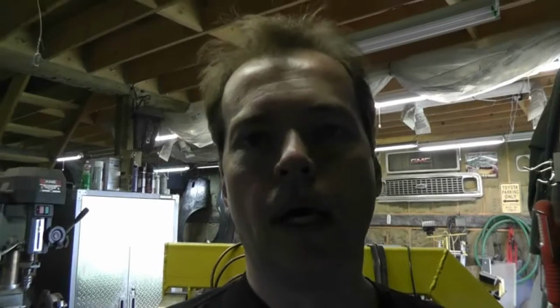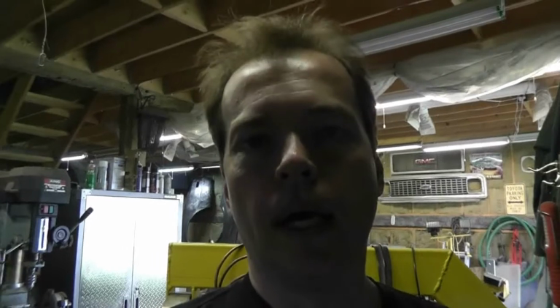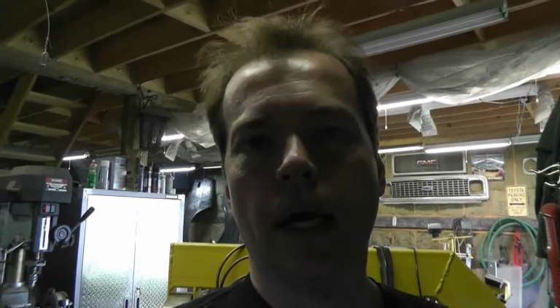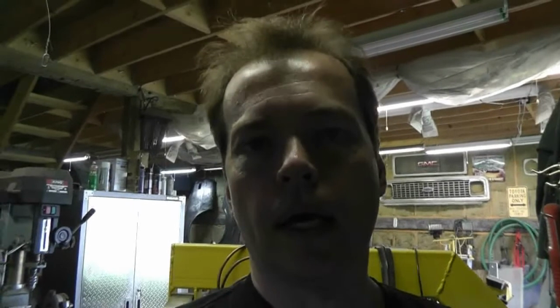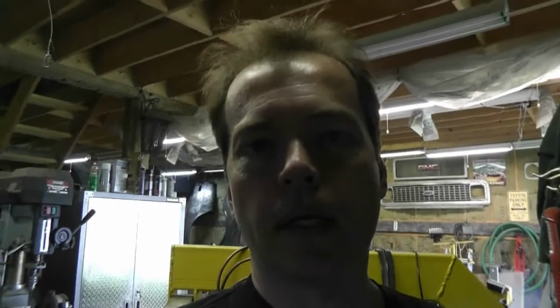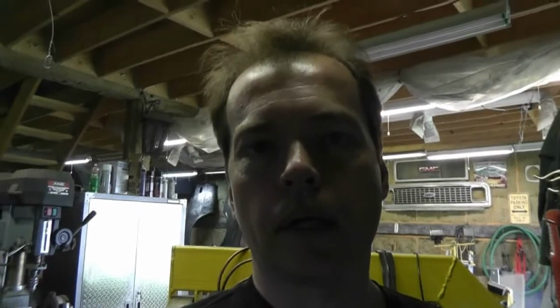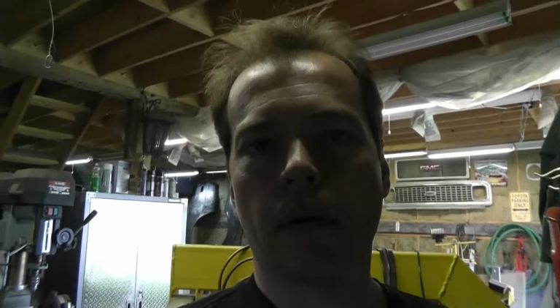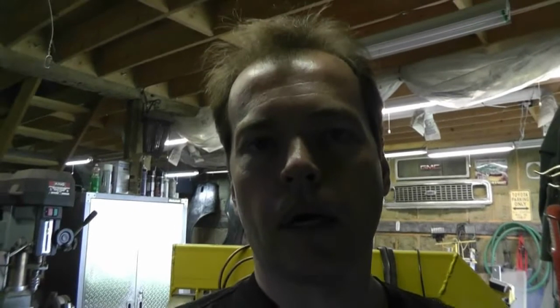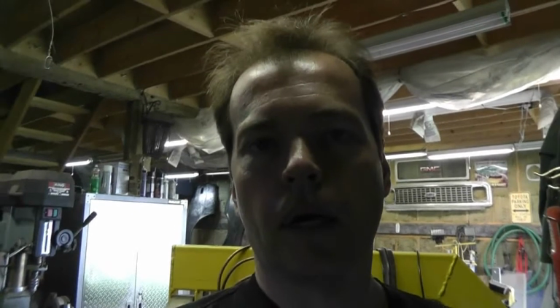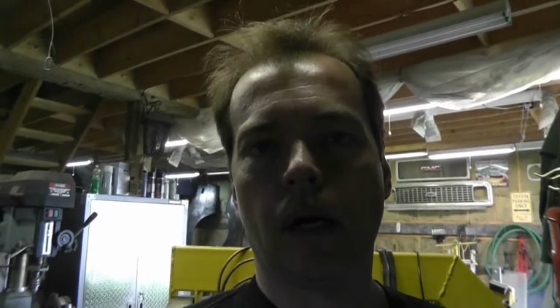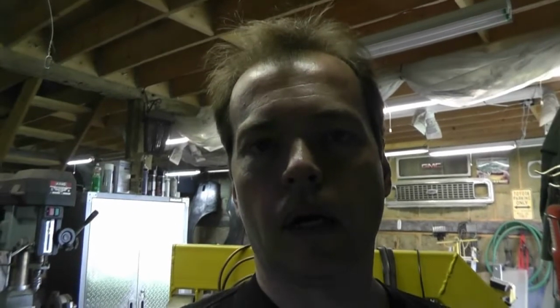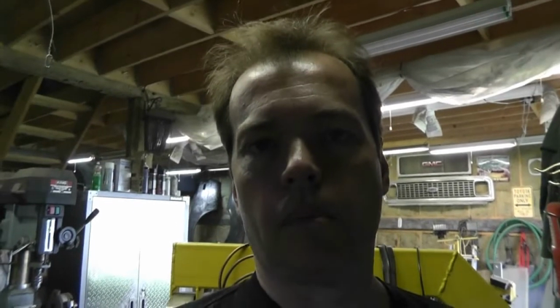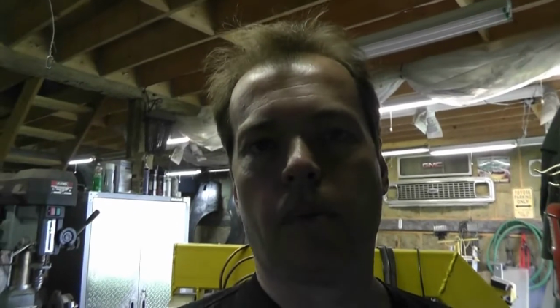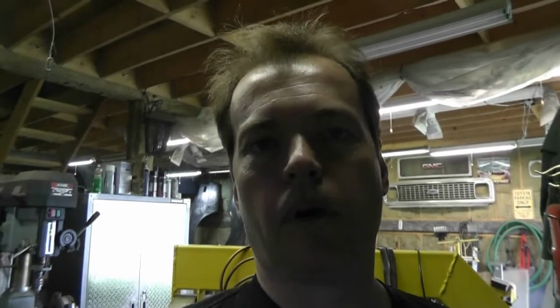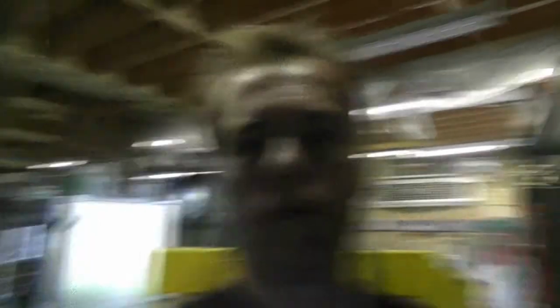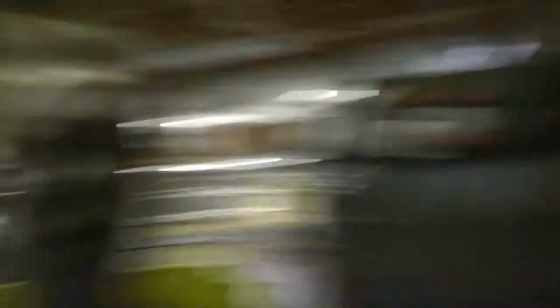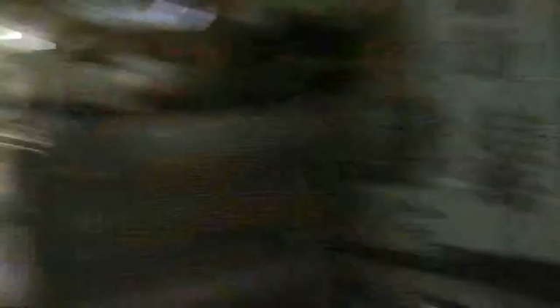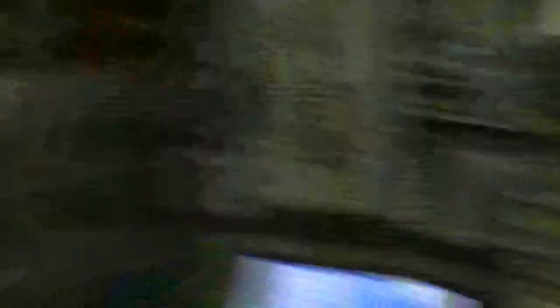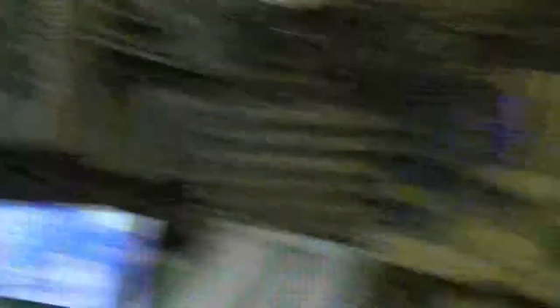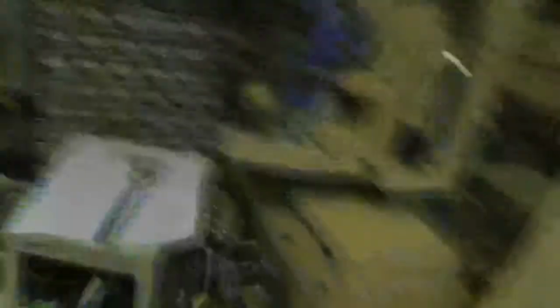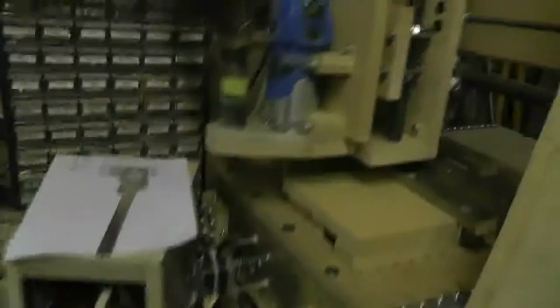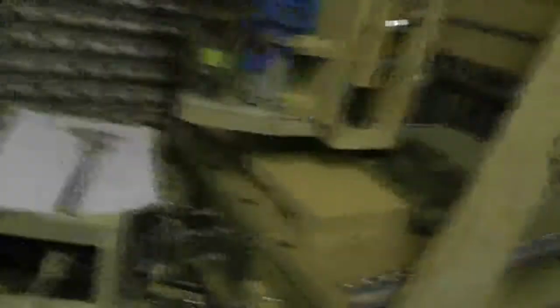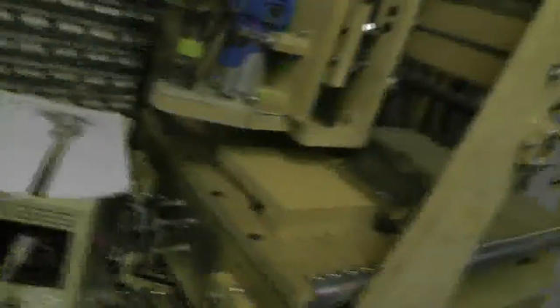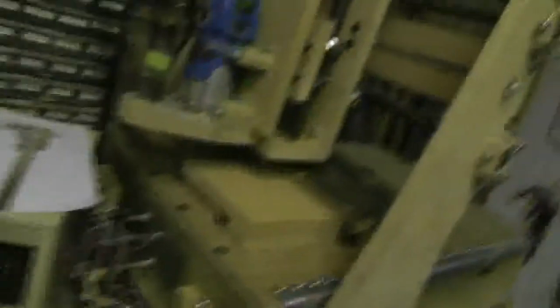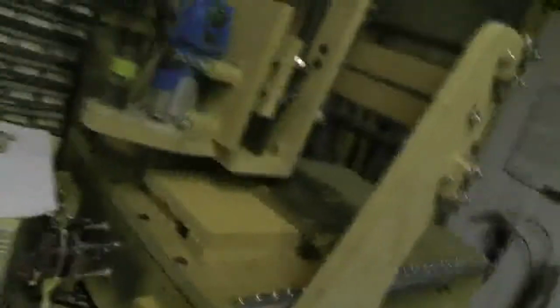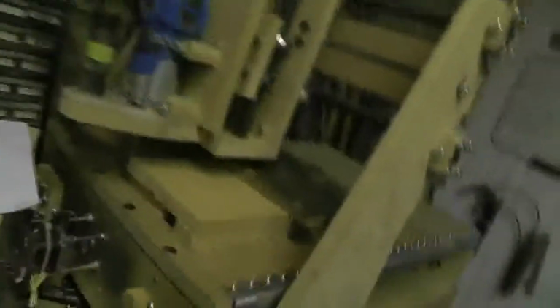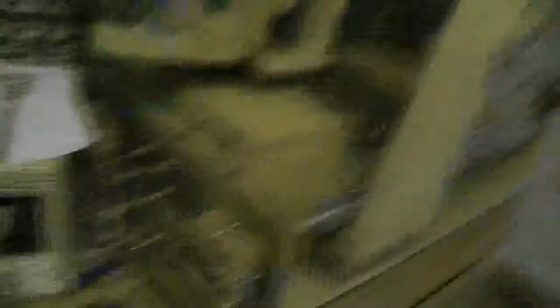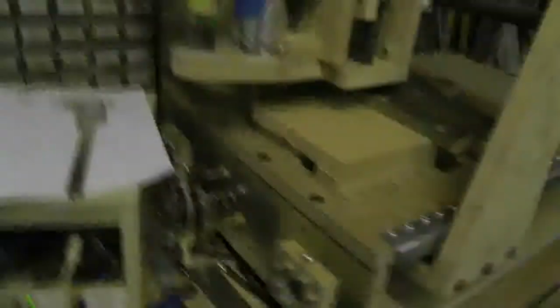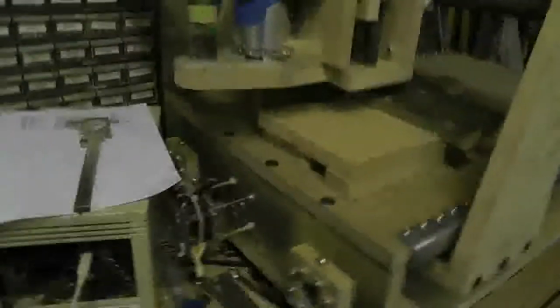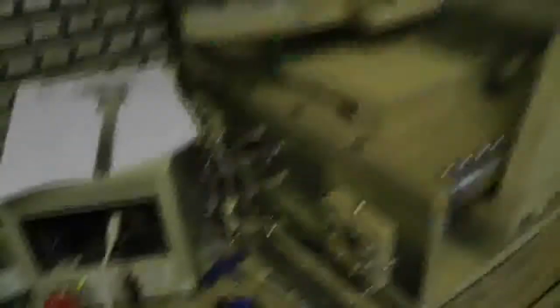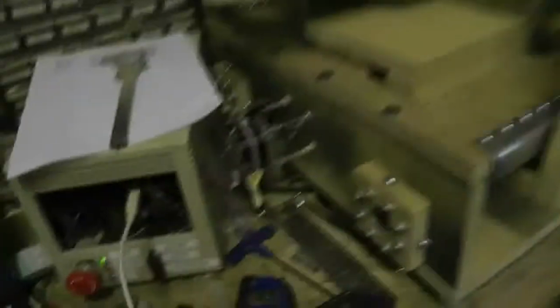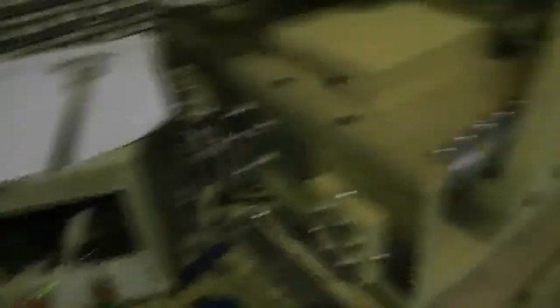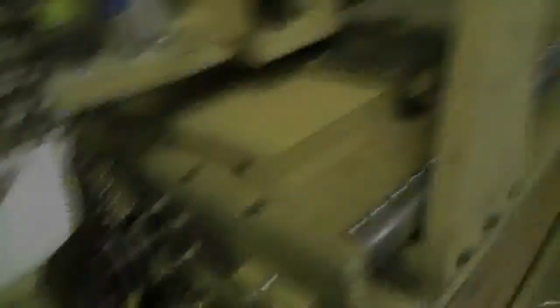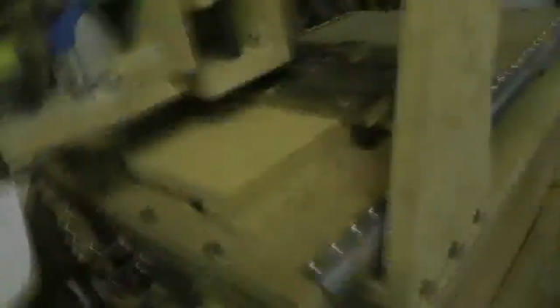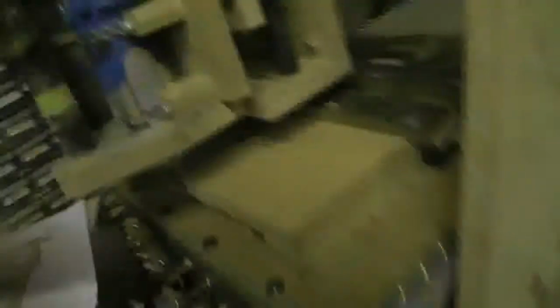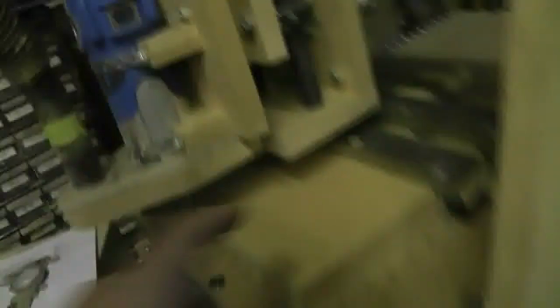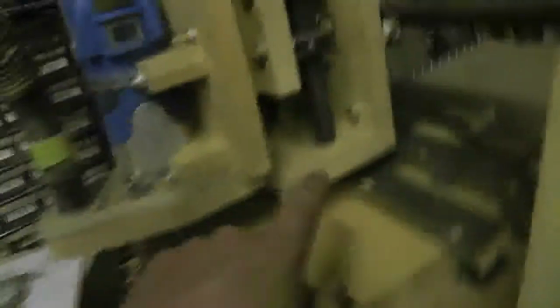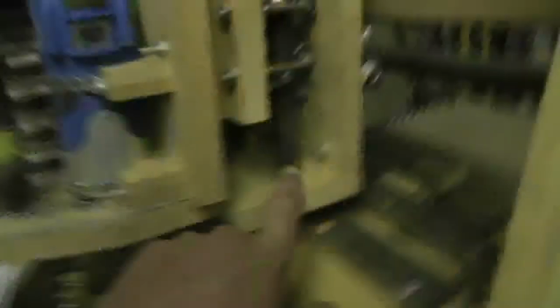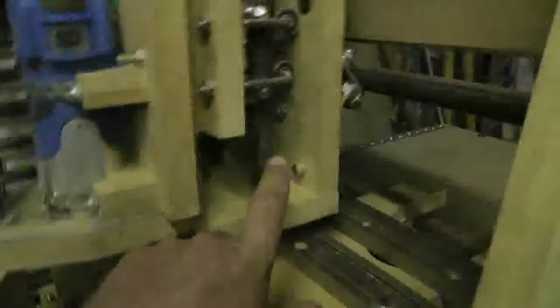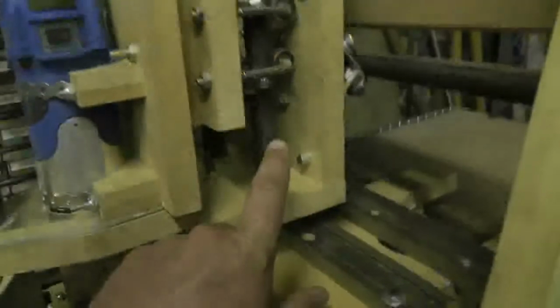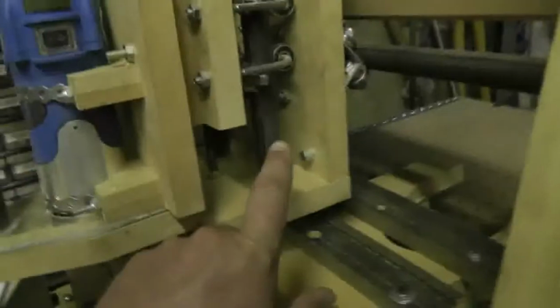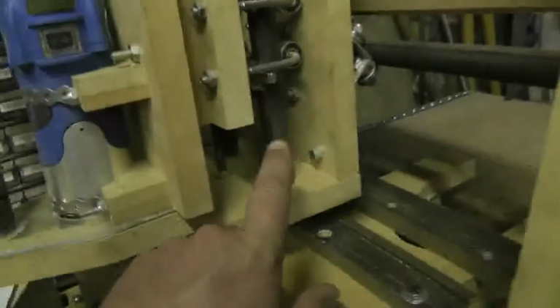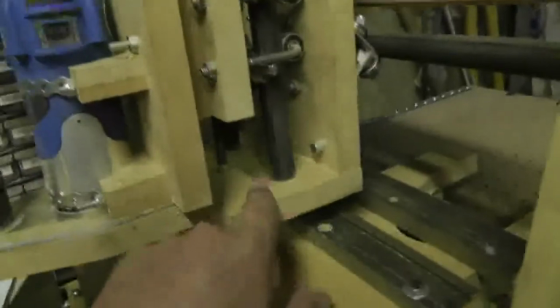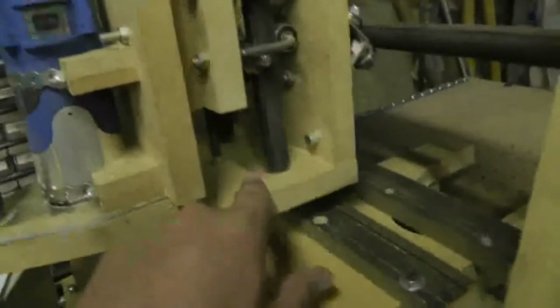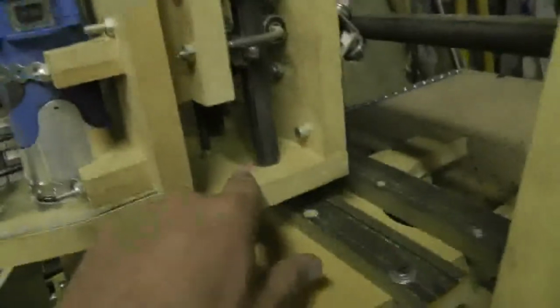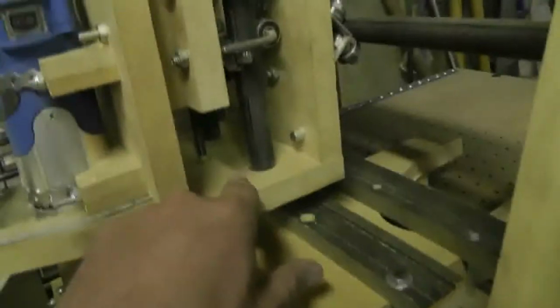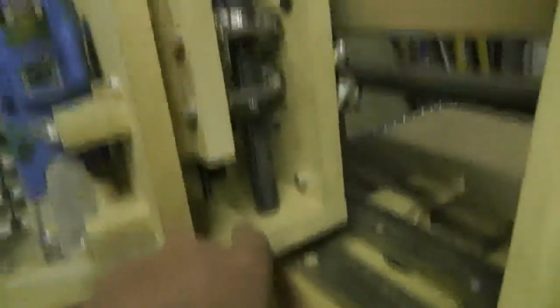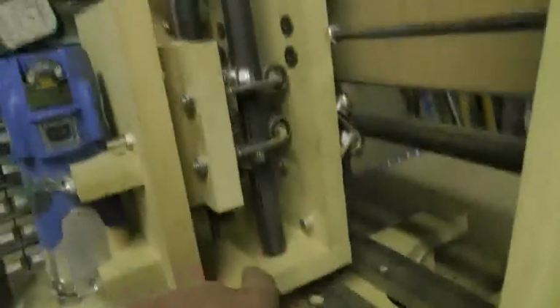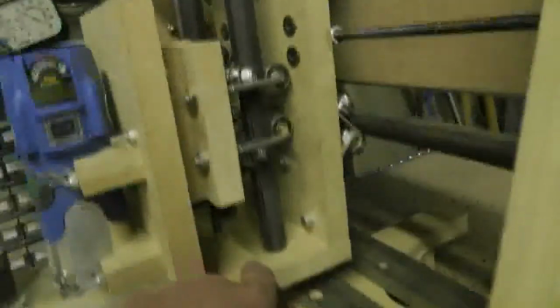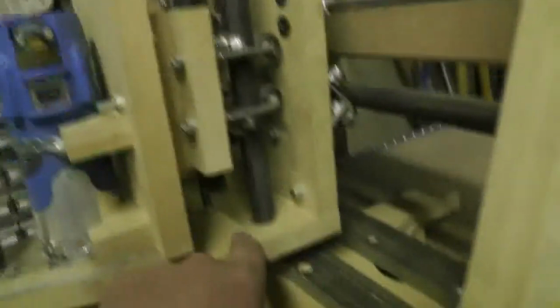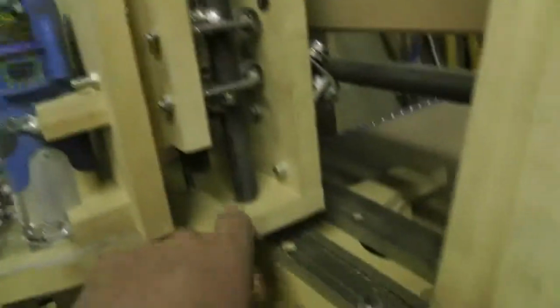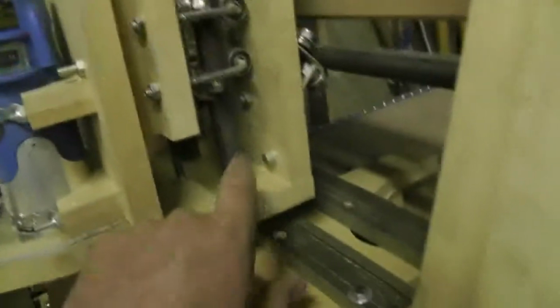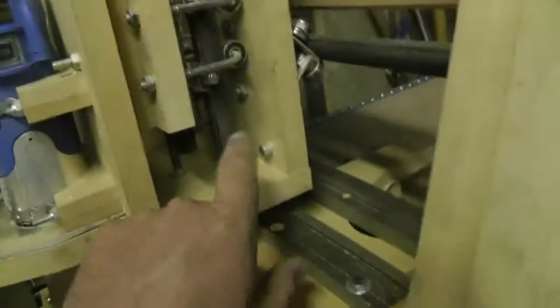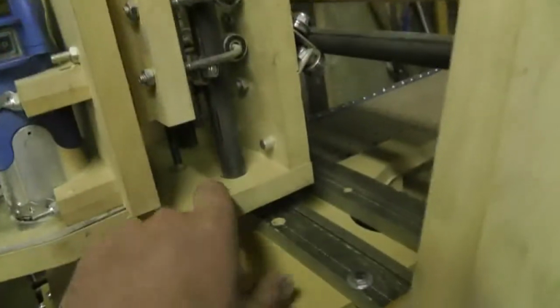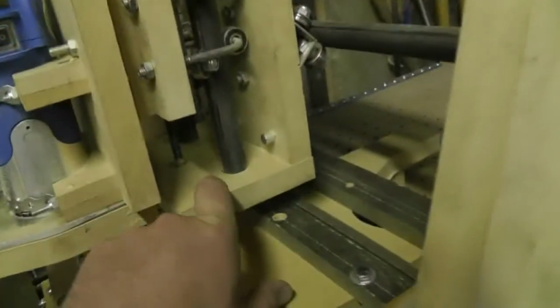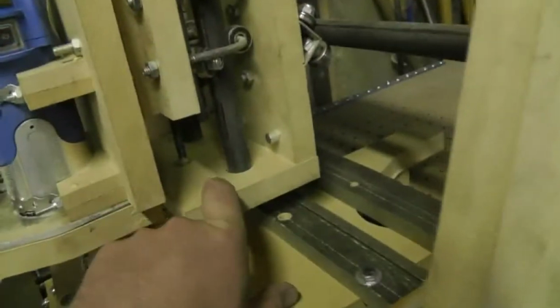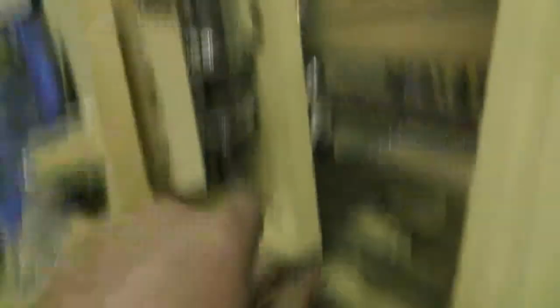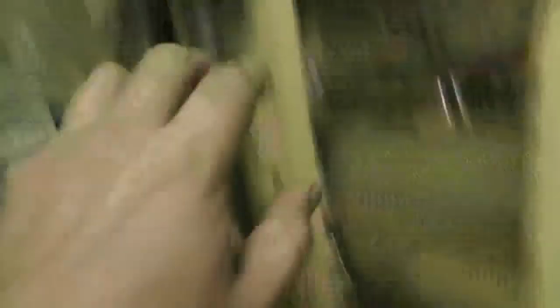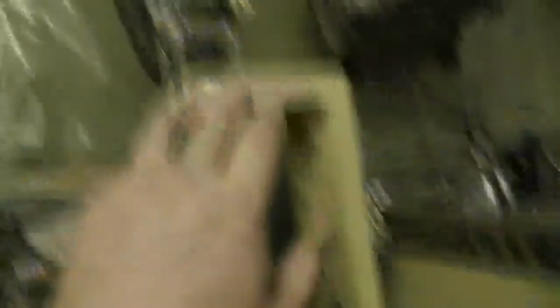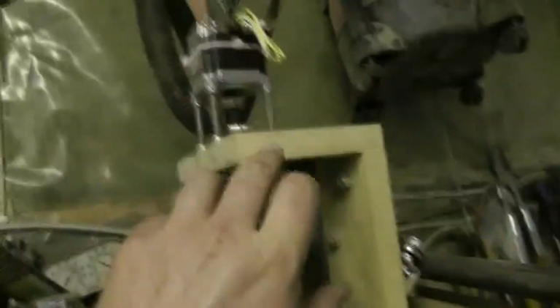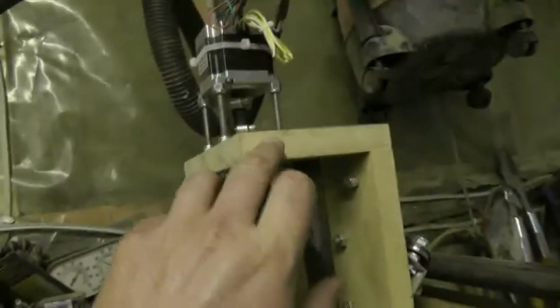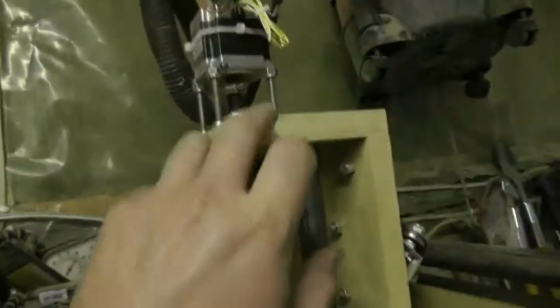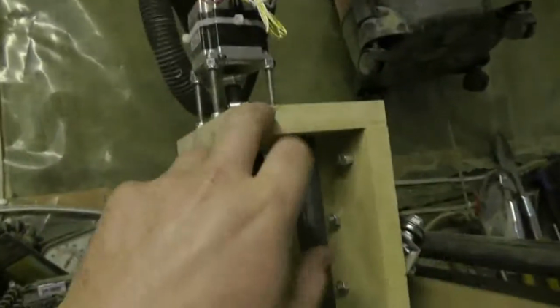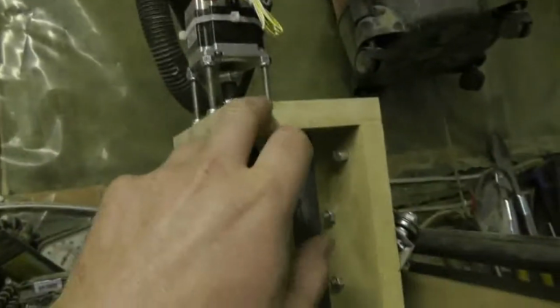Hey guys, I'm going to cut a part for the unit here. I'm going to cut this piece — well, it's actually this piece or this piece.